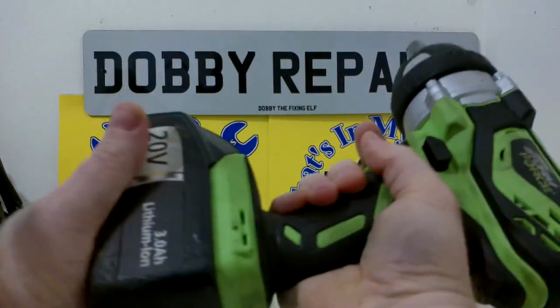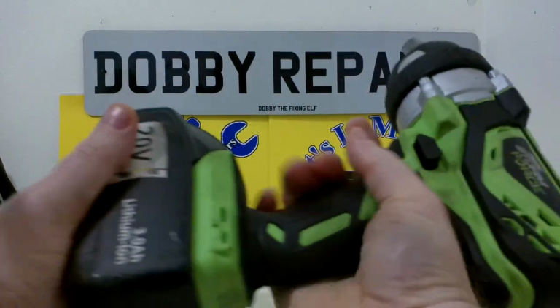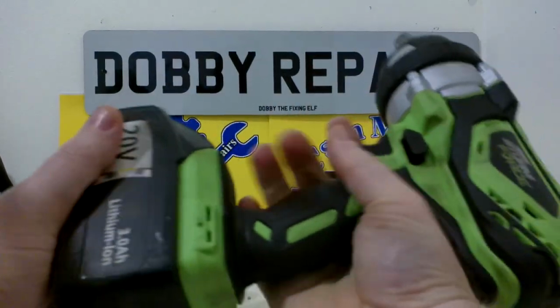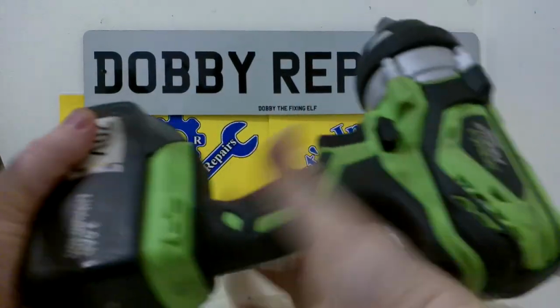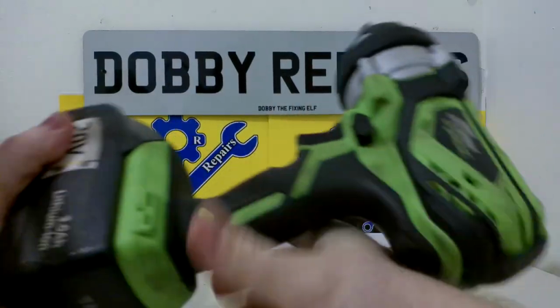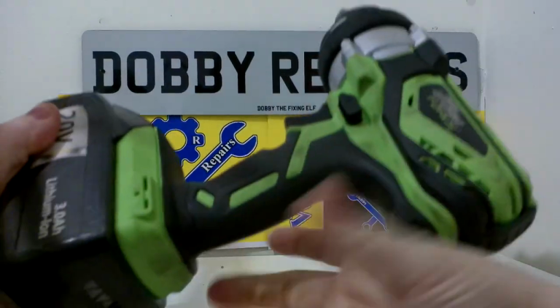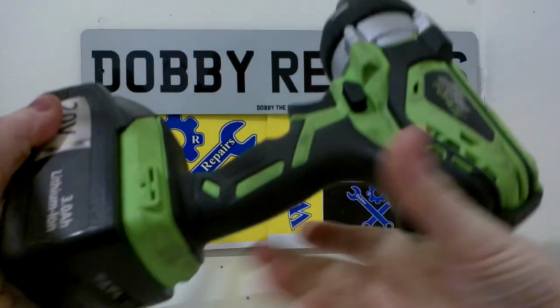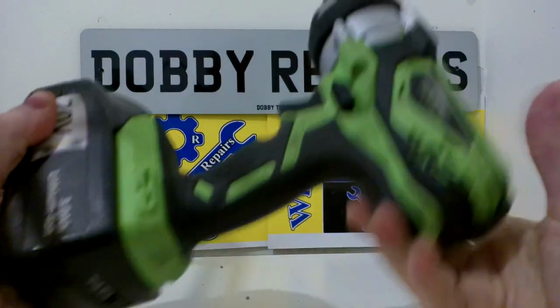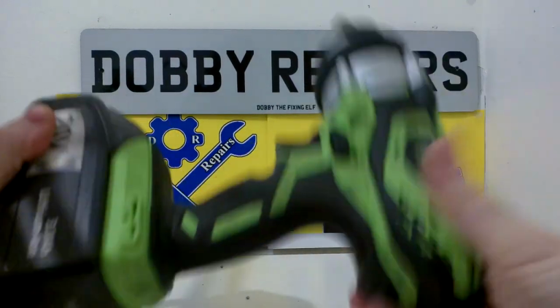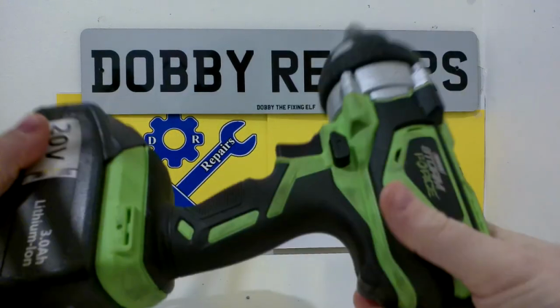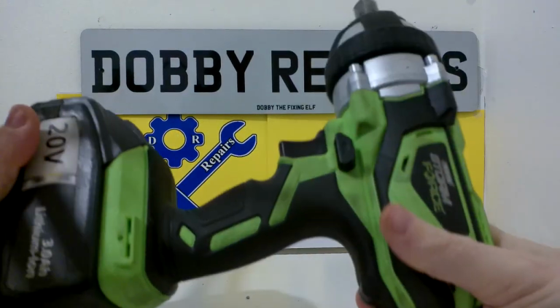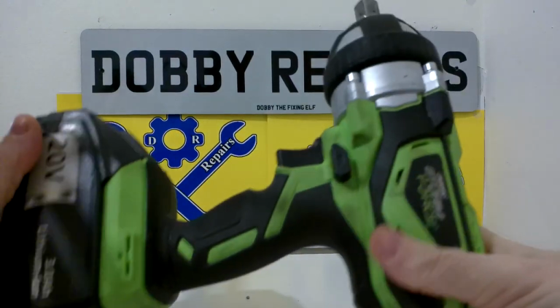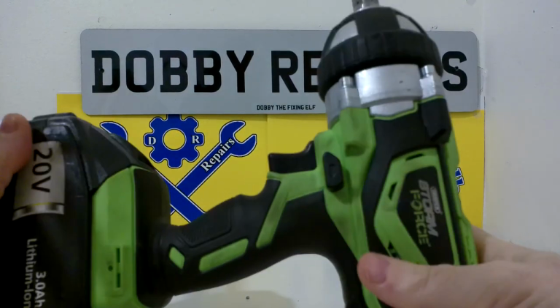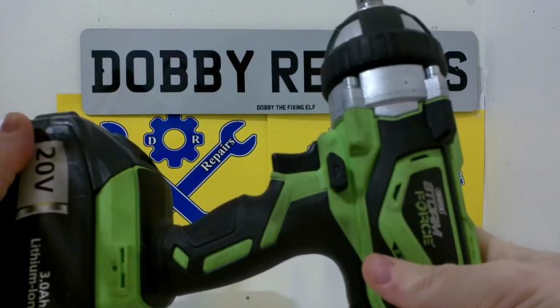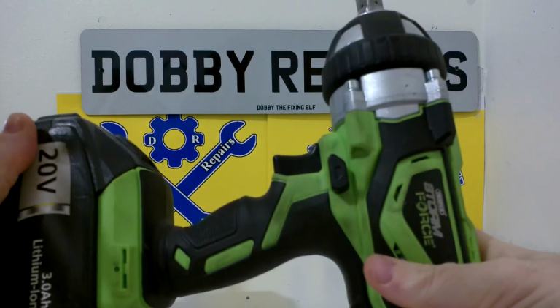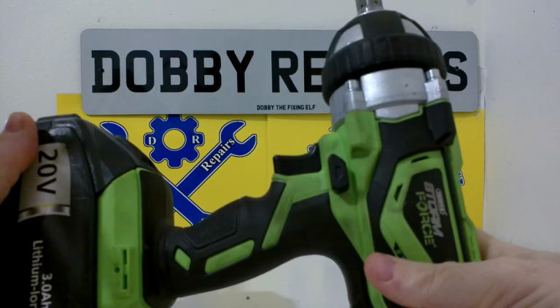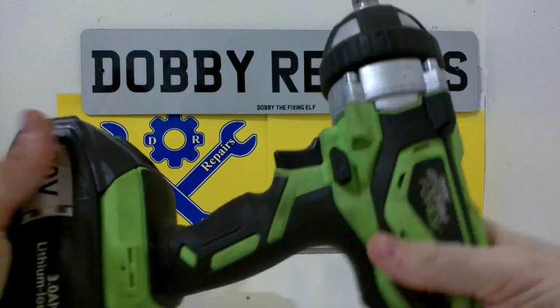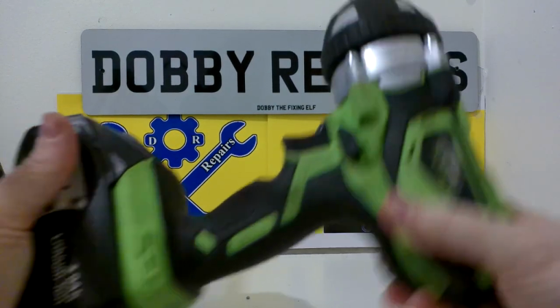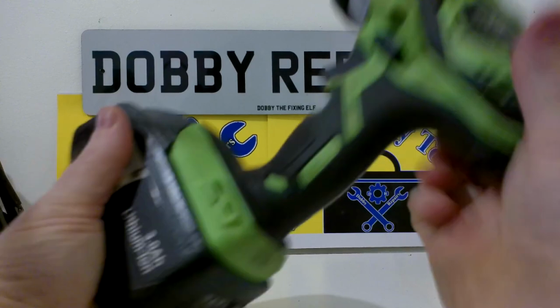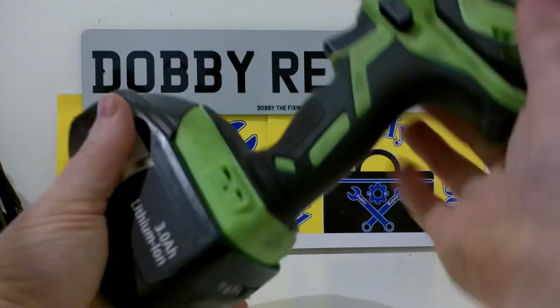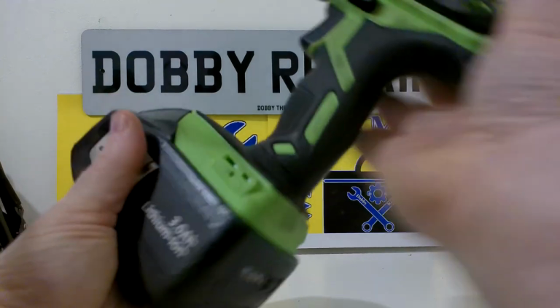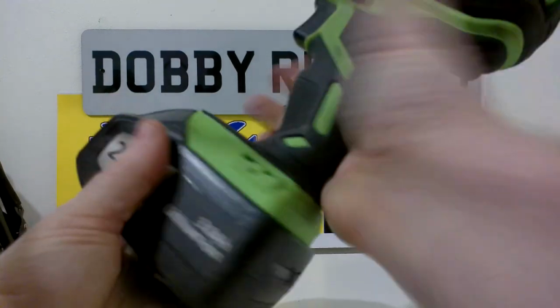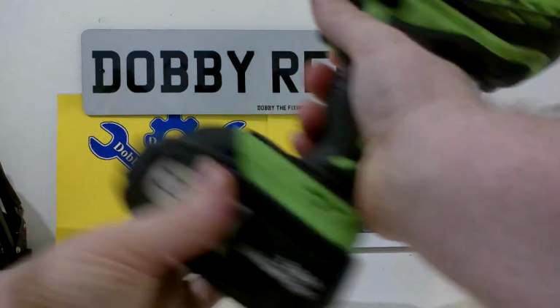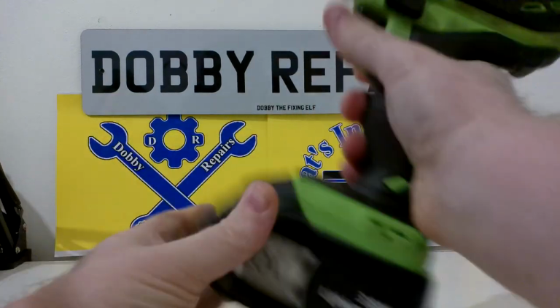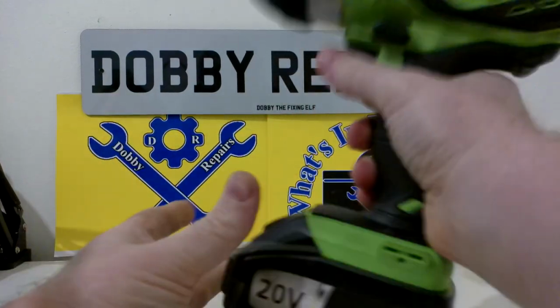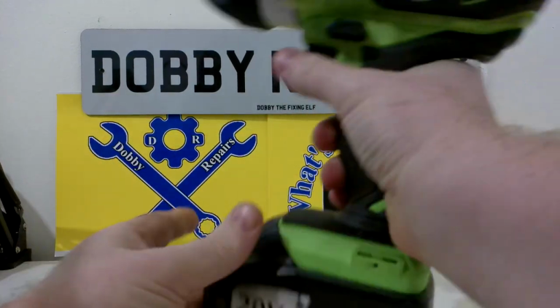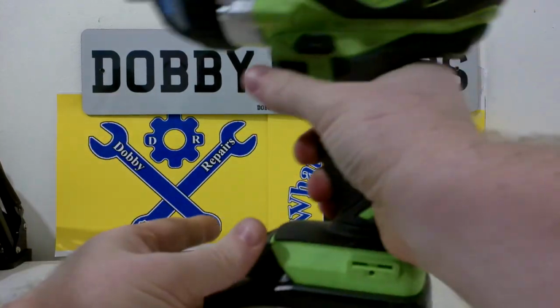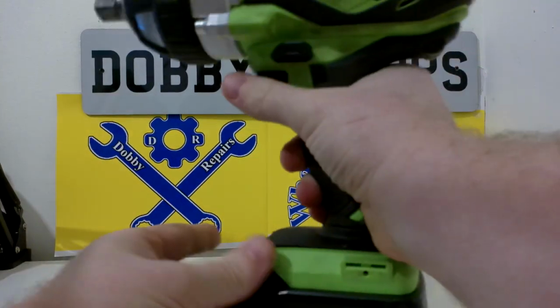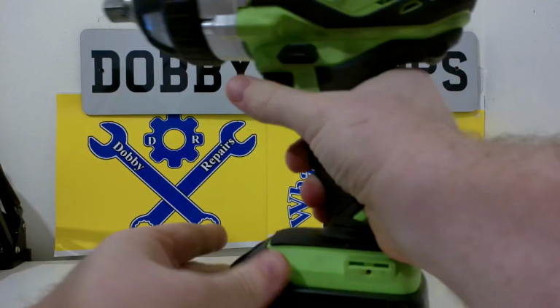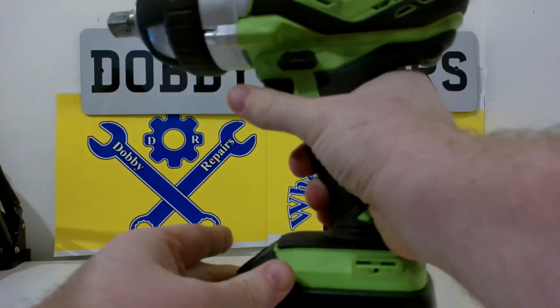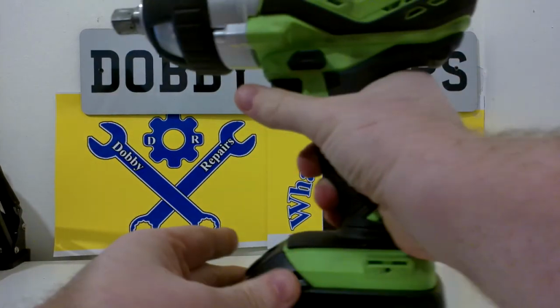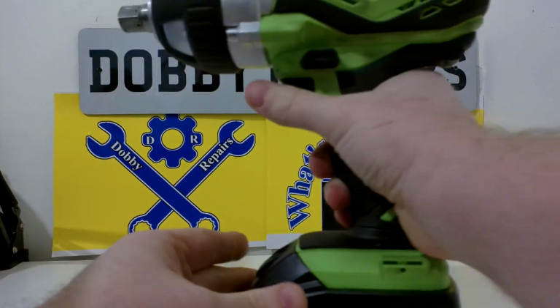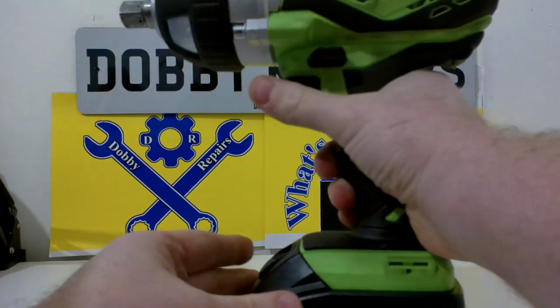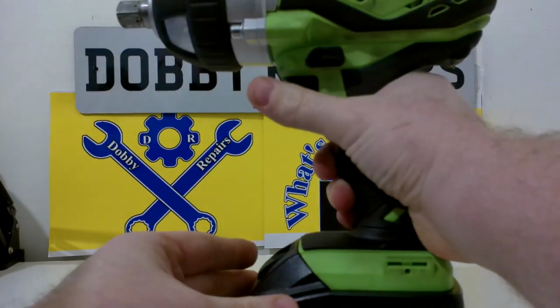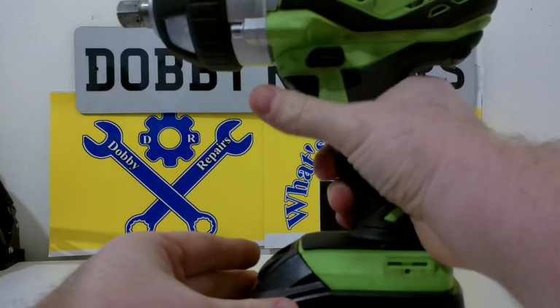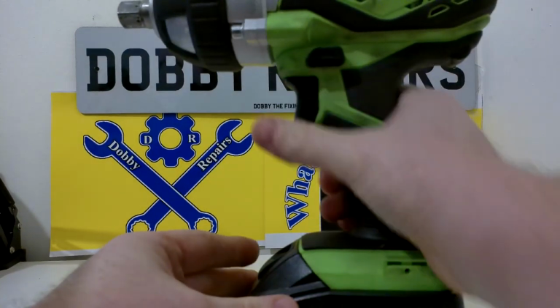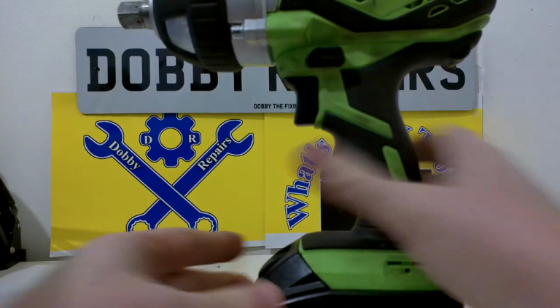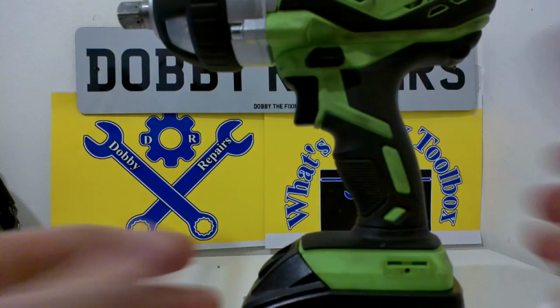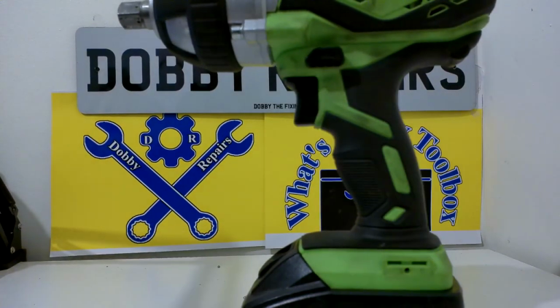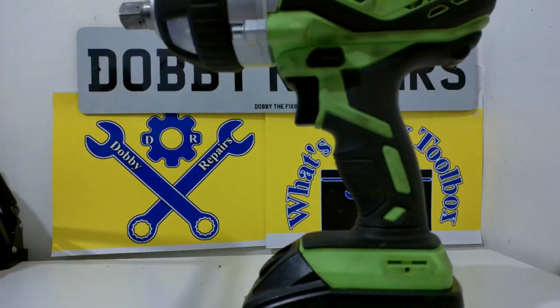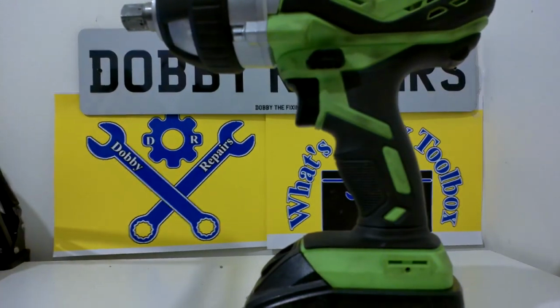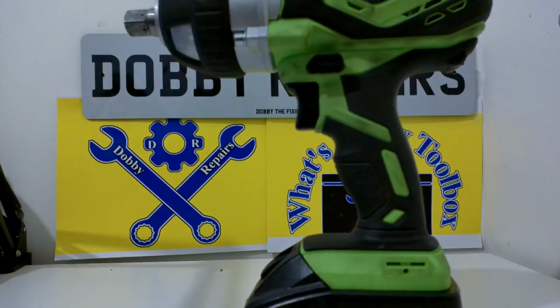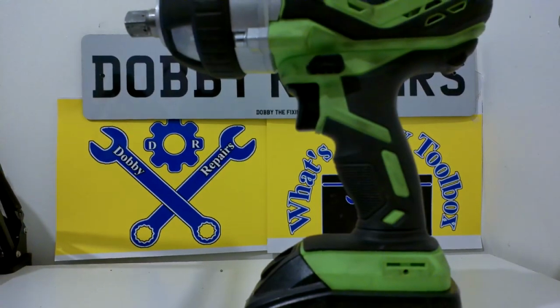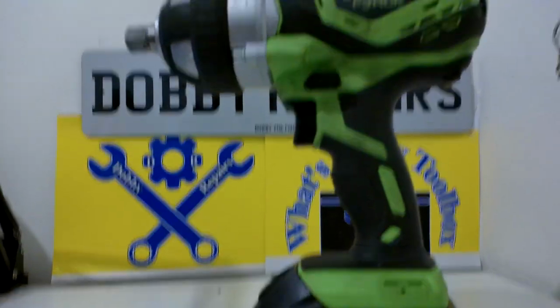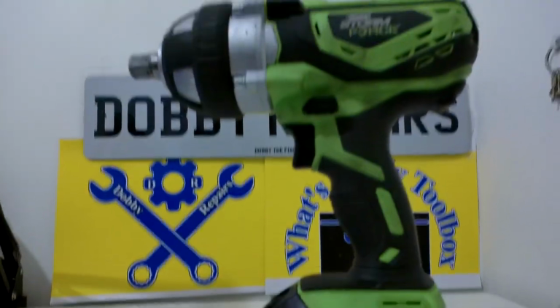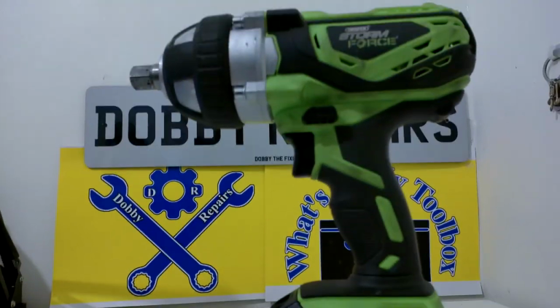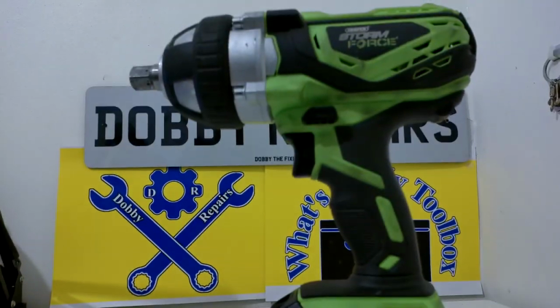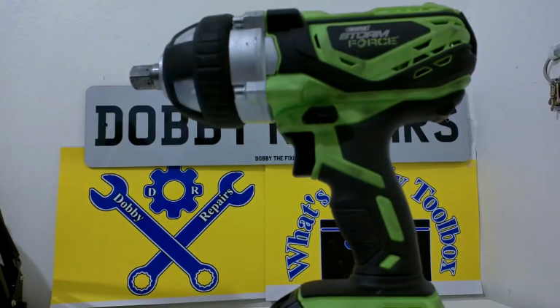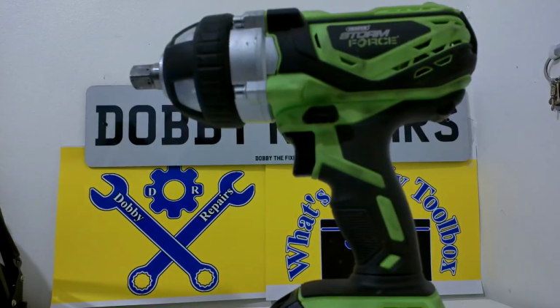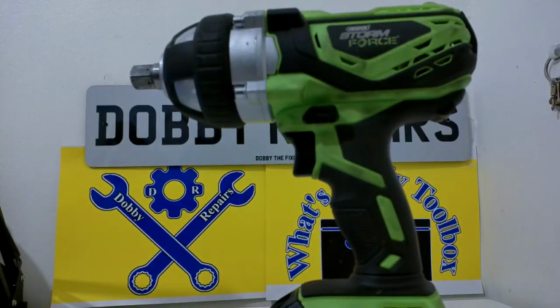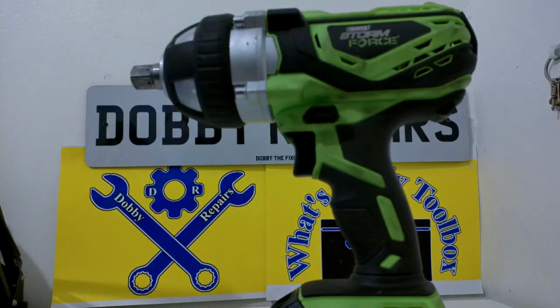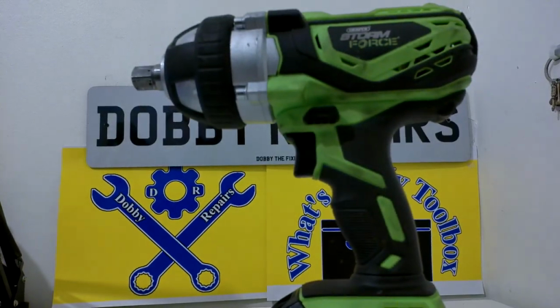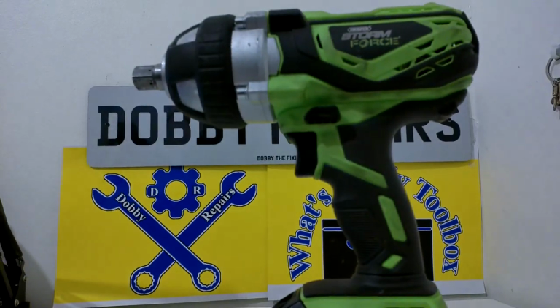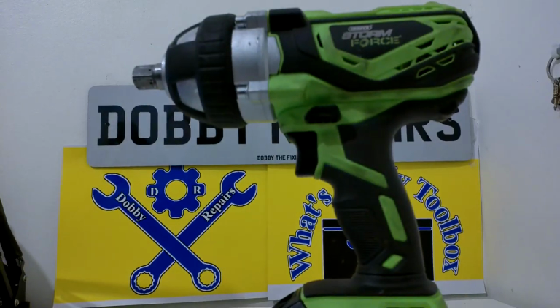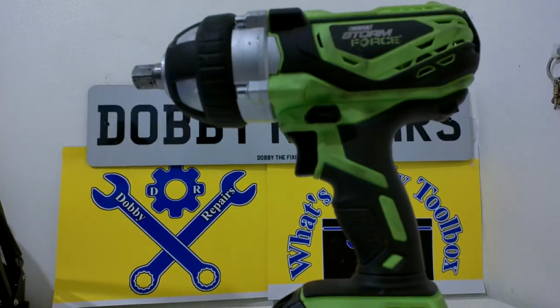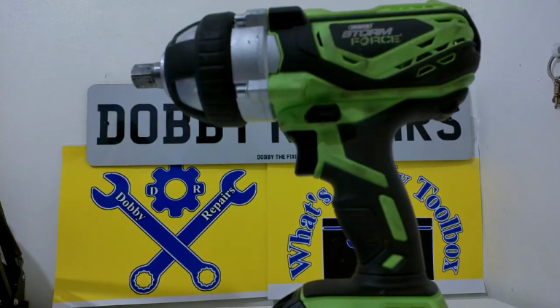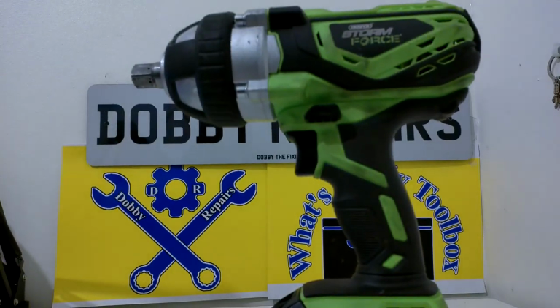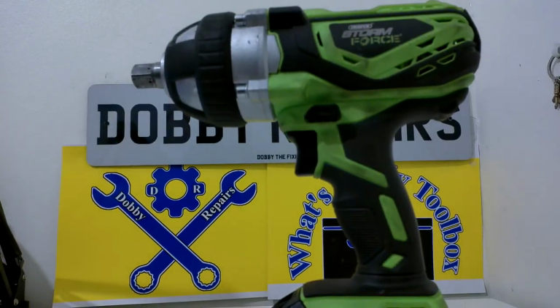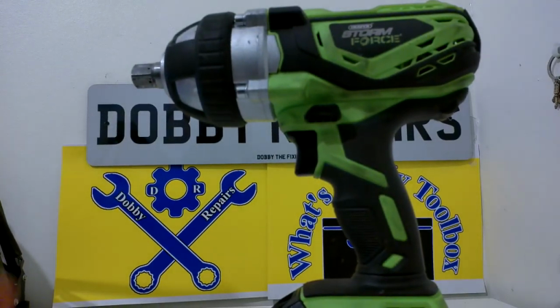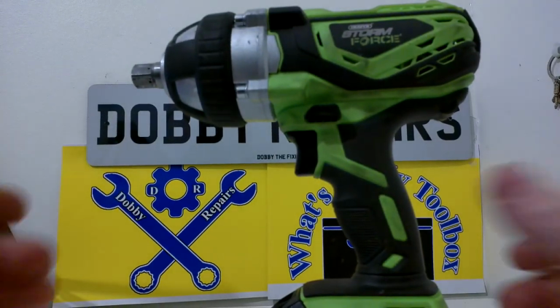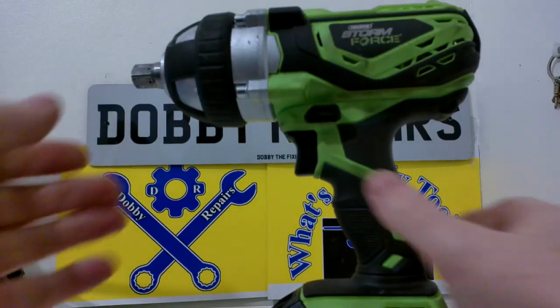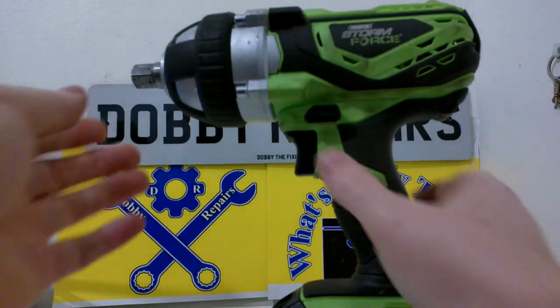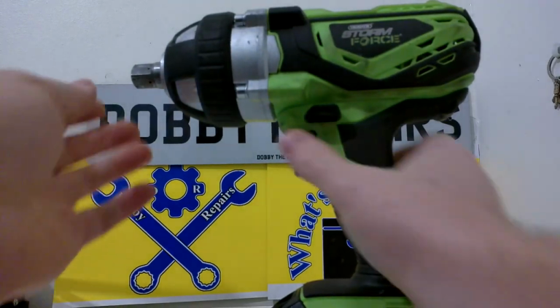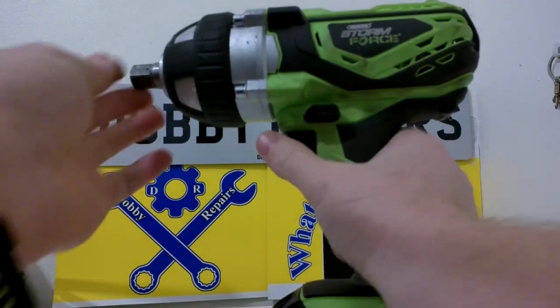This is it — half-inch drive, fairly hefty impact gun. Let me adjust the camera so you can actually see it.